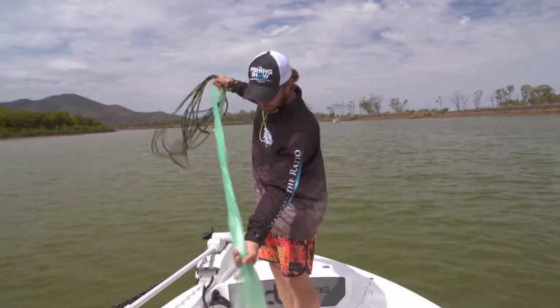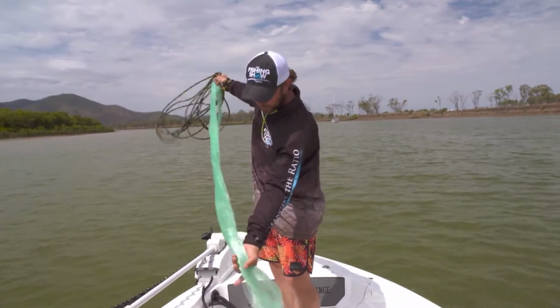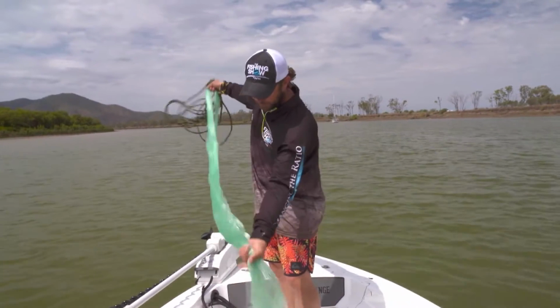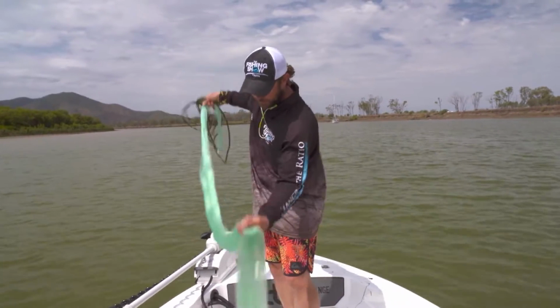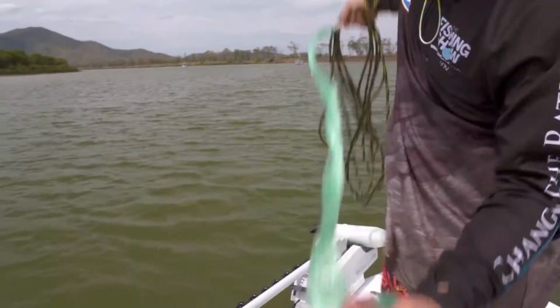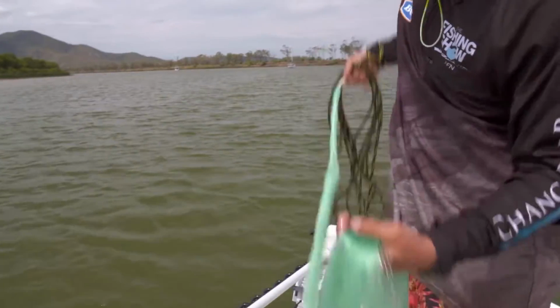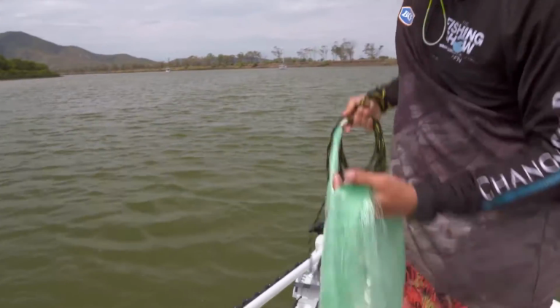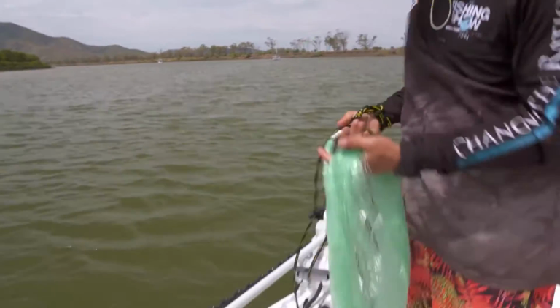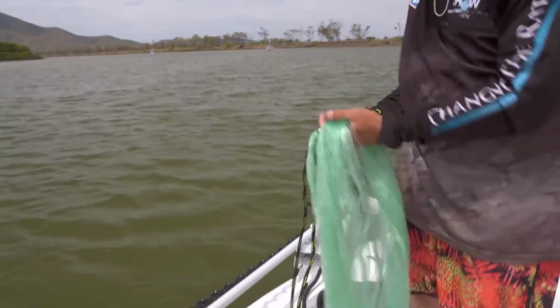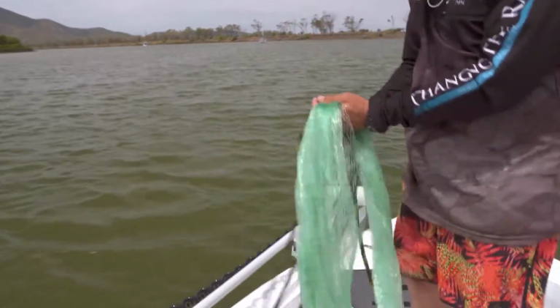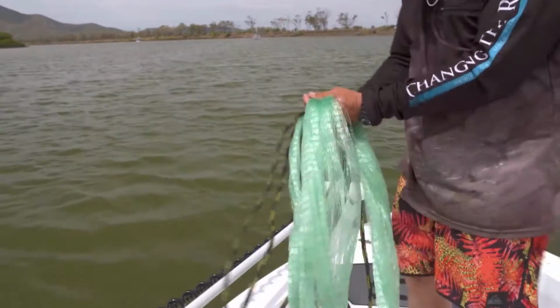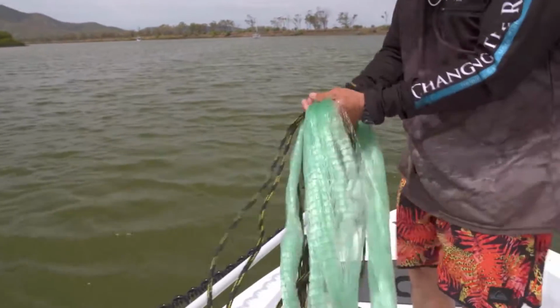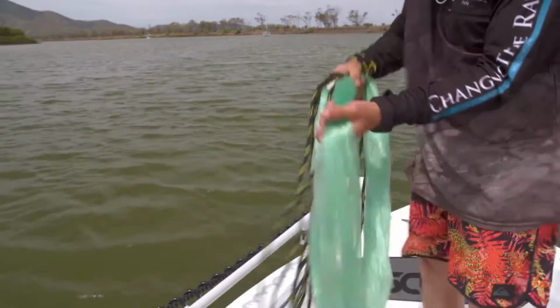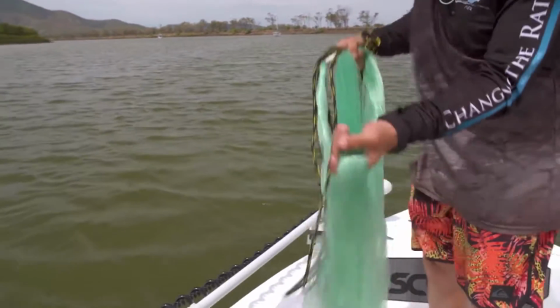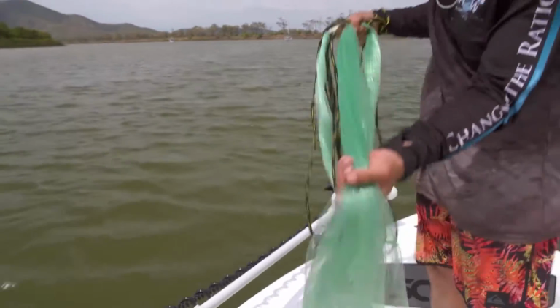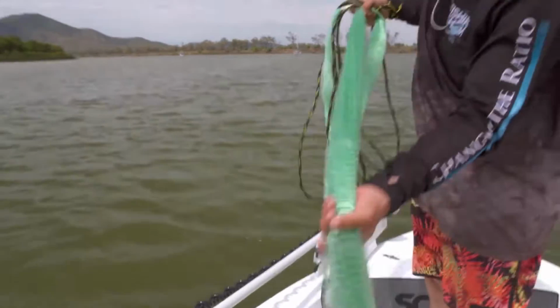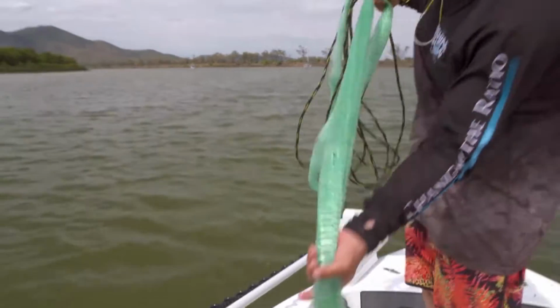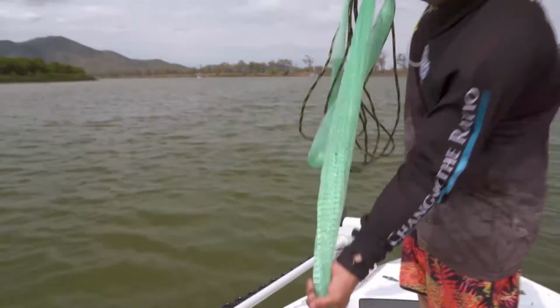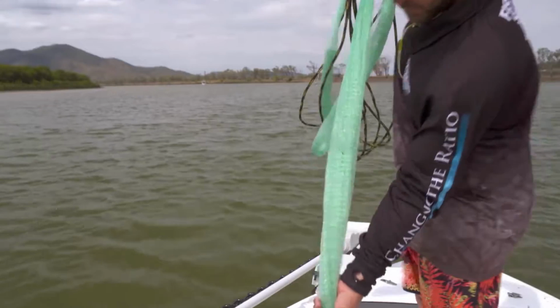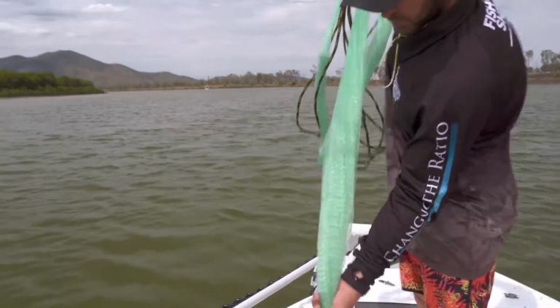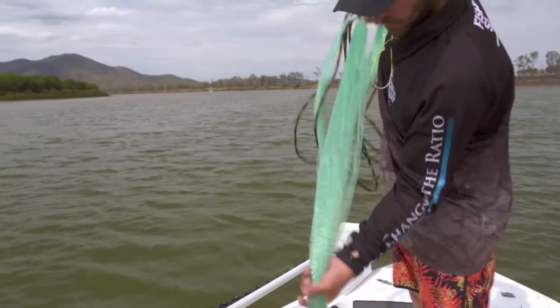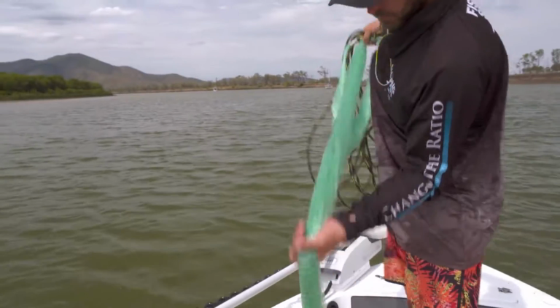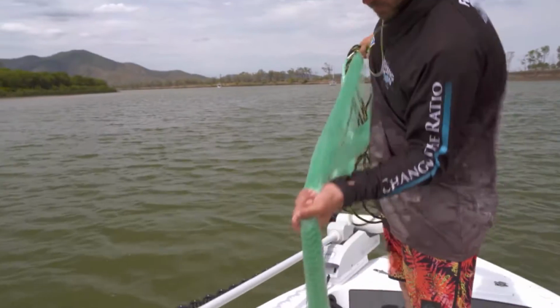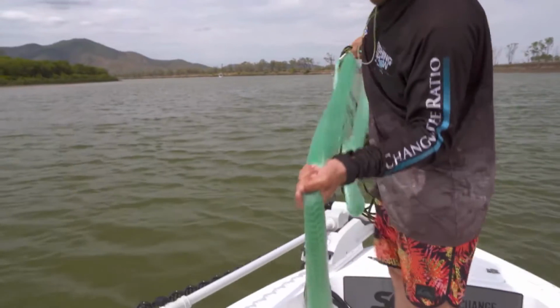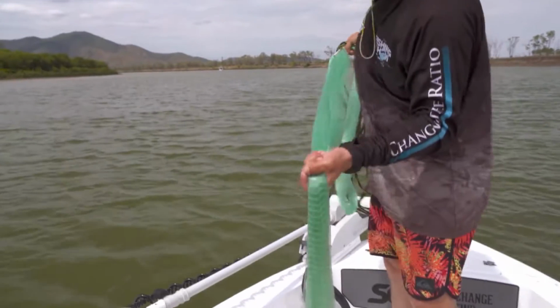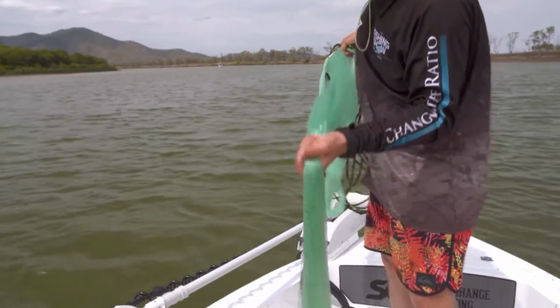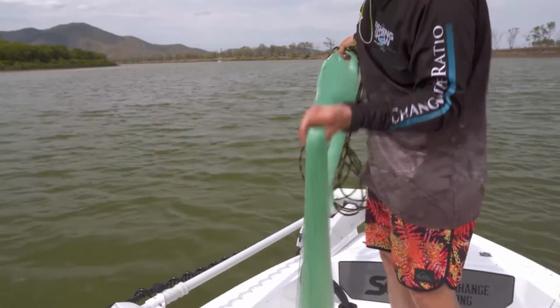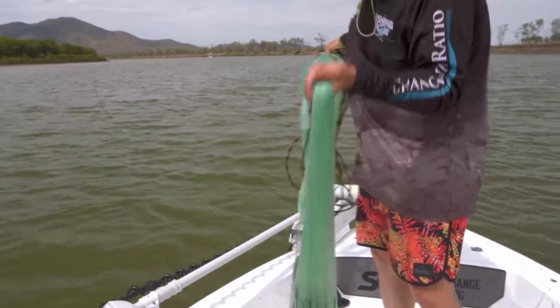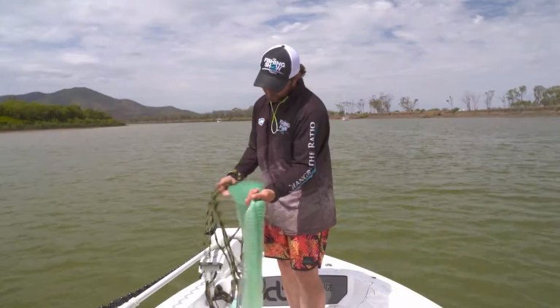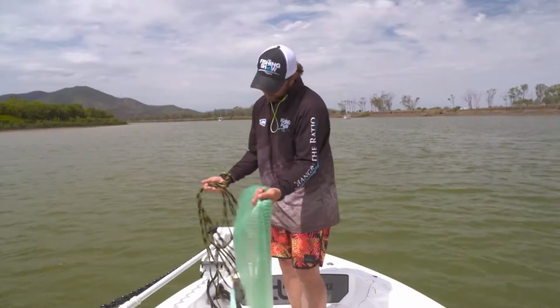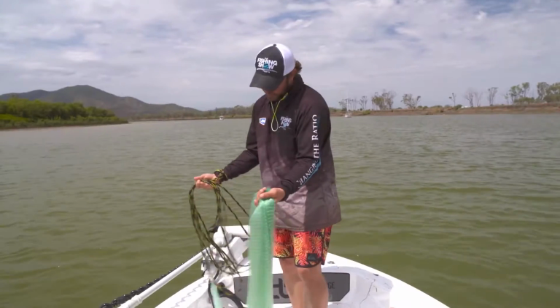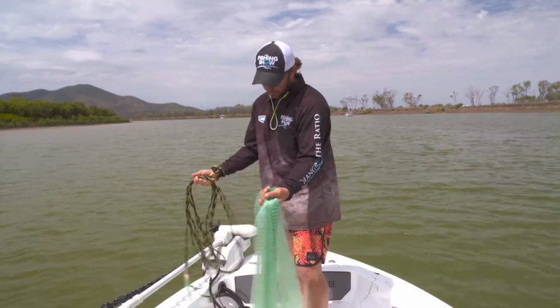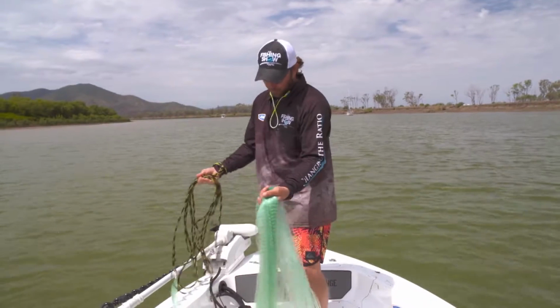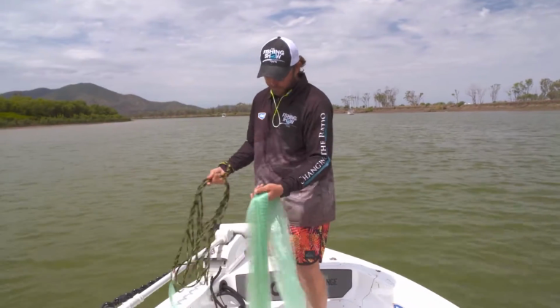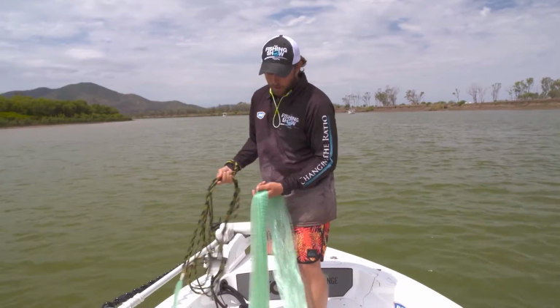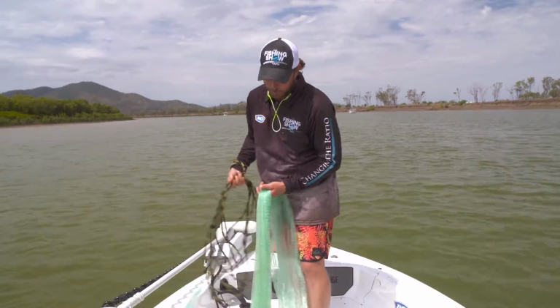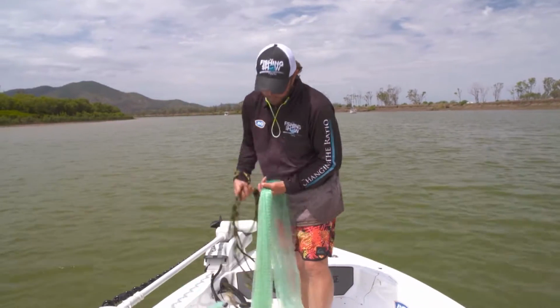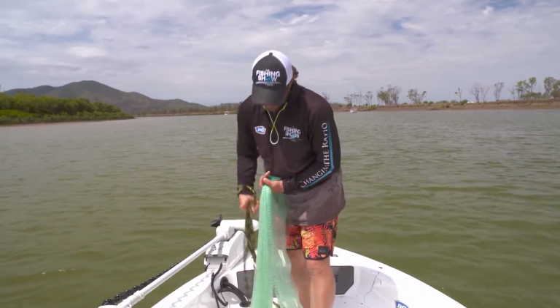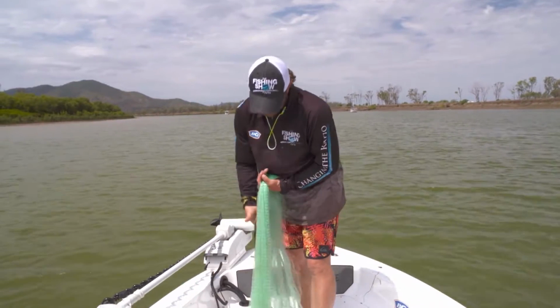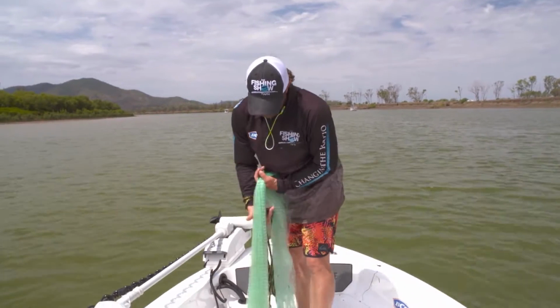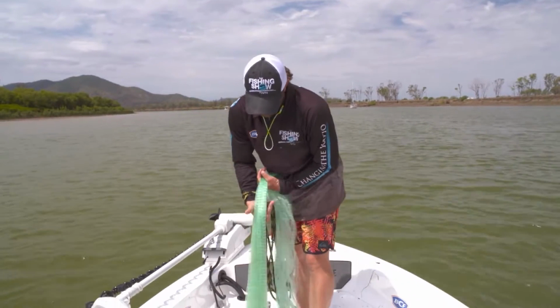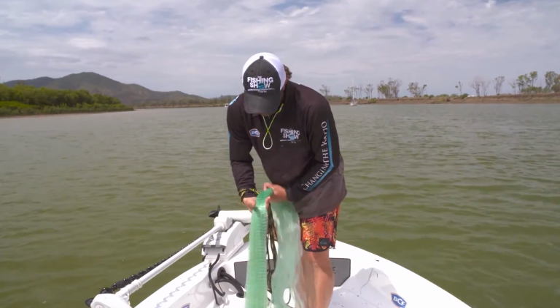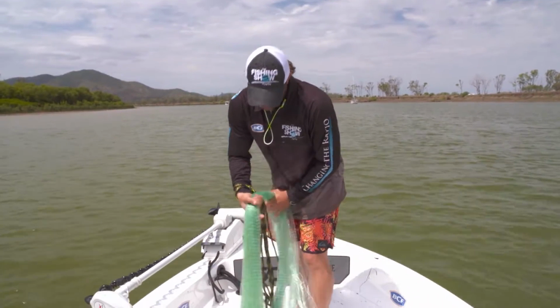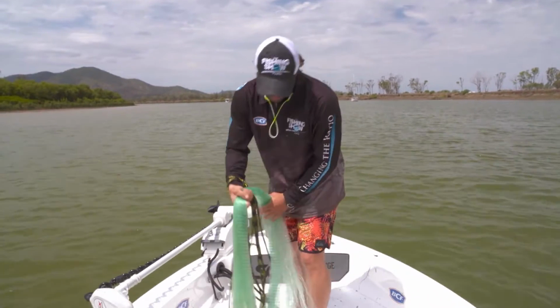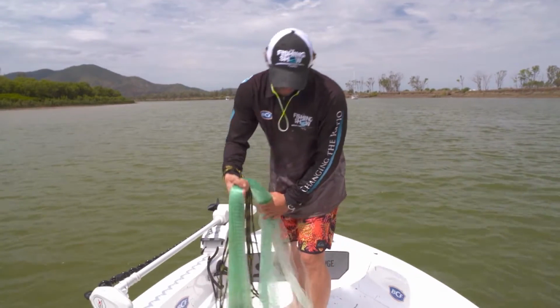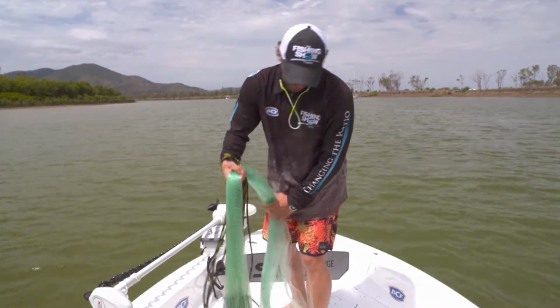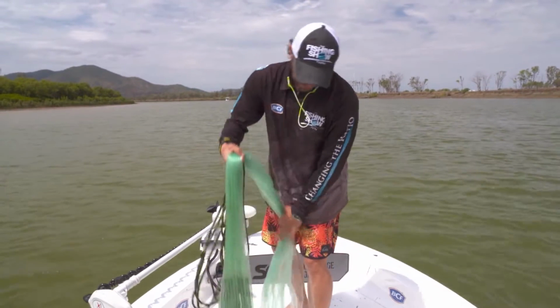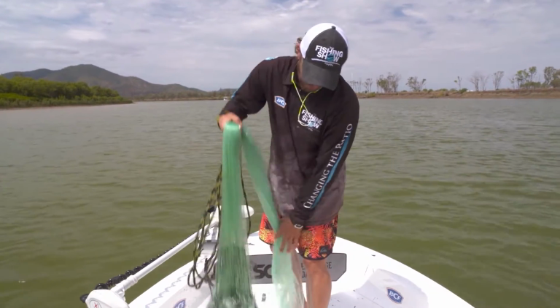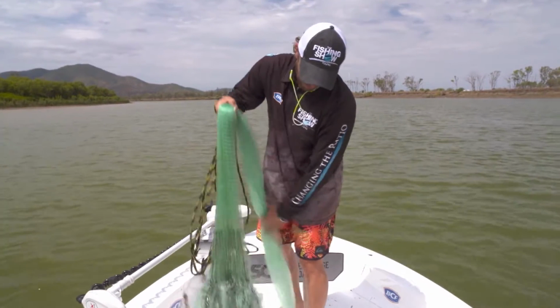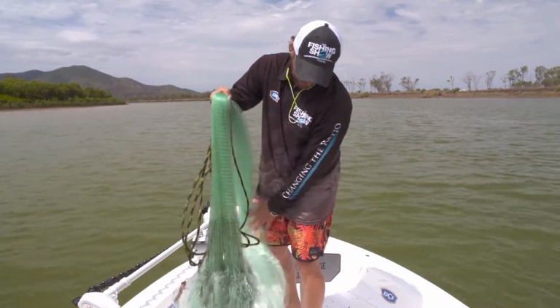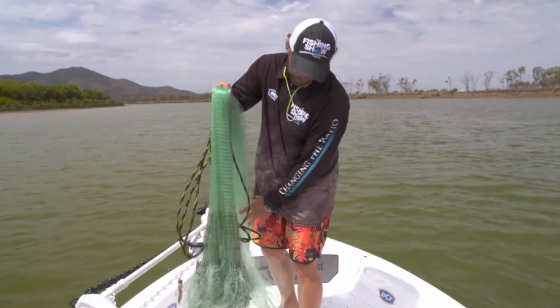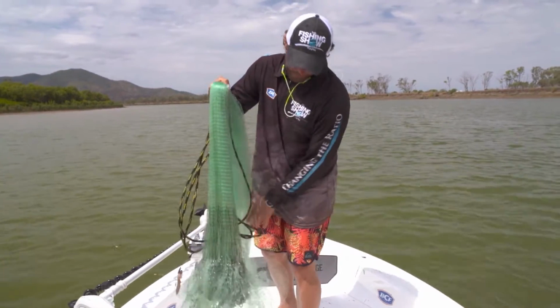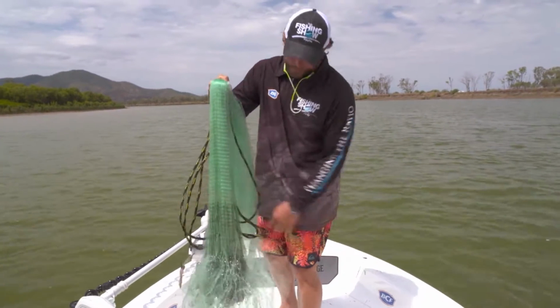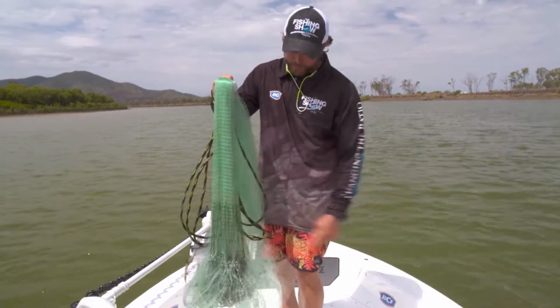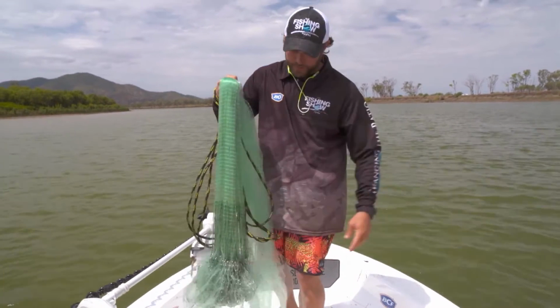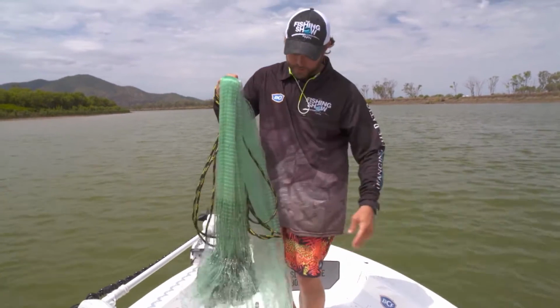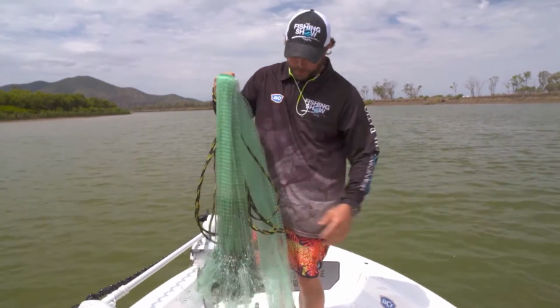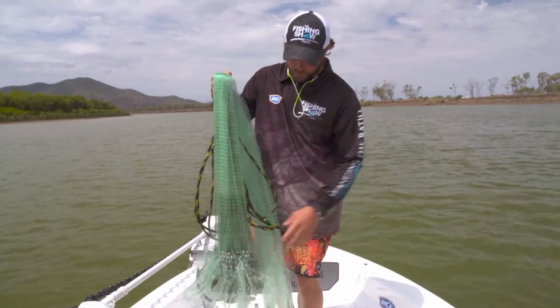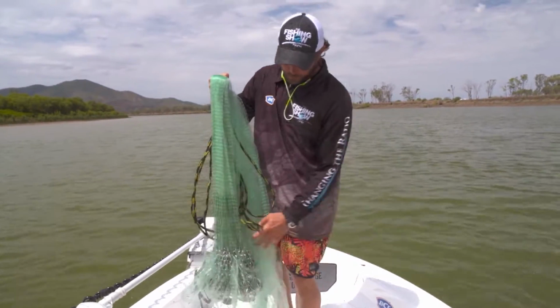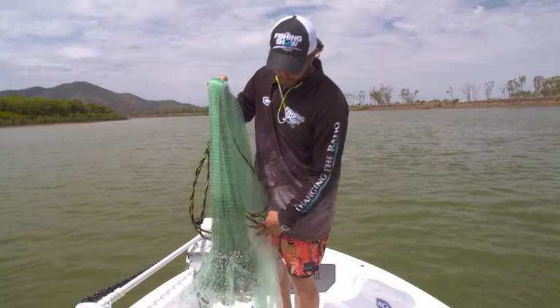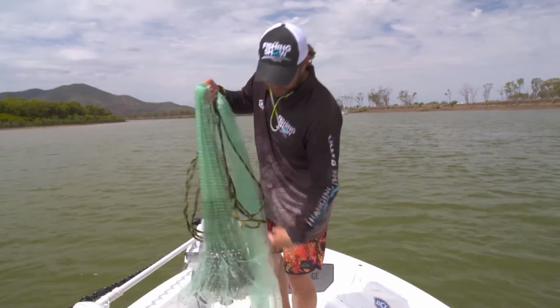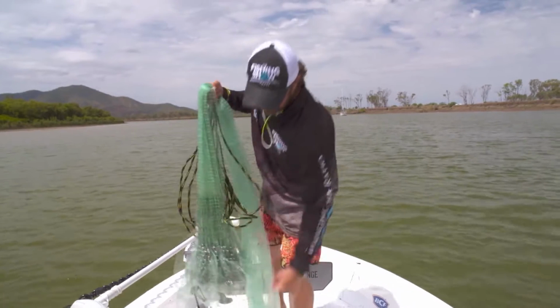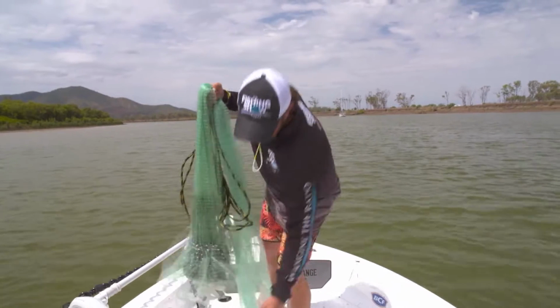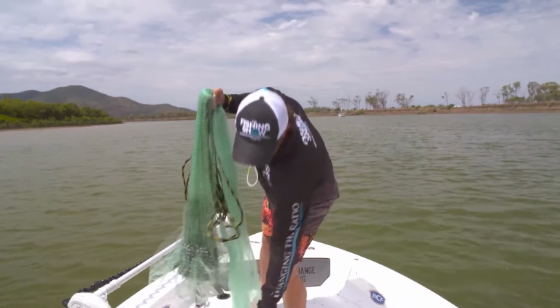Same with the net — we bundle the net up. I don't hold the net, I drop the net. Some people like to hold it, but I like to just drop it and let it hang down, so it's all nice and free.